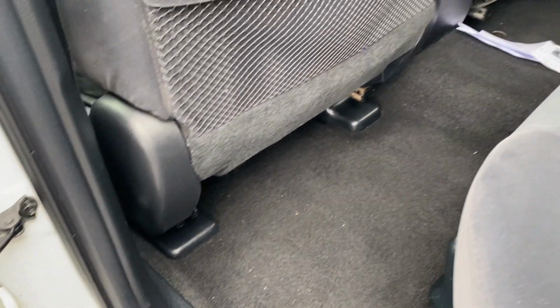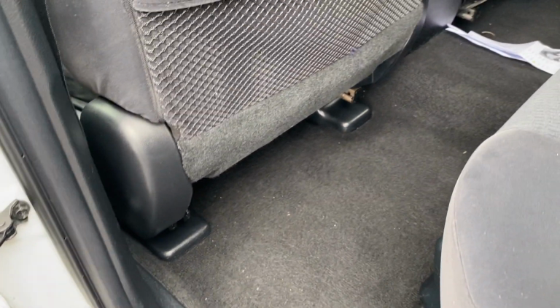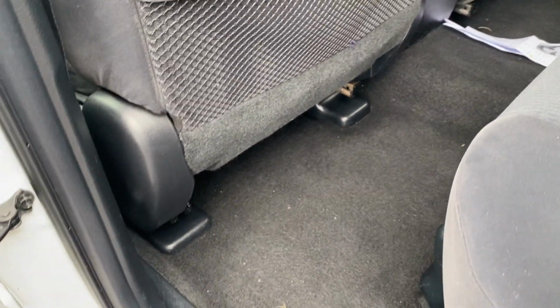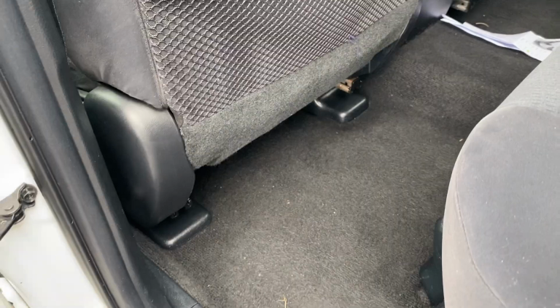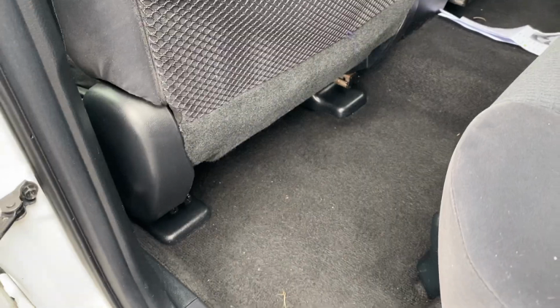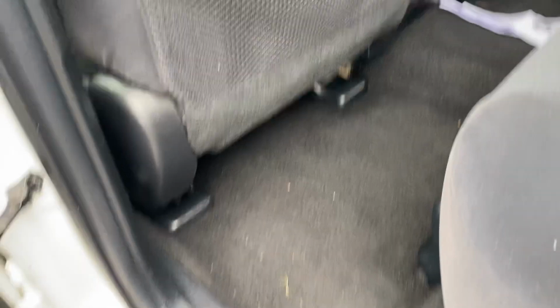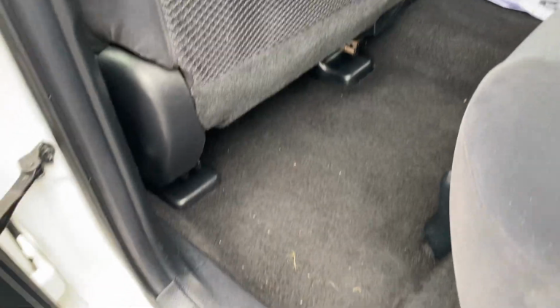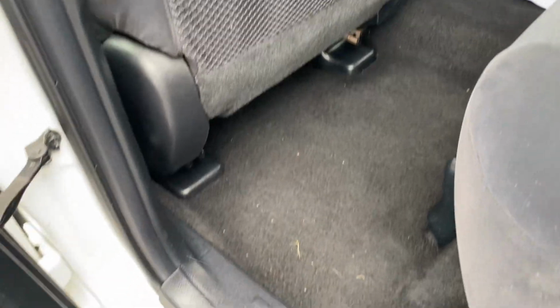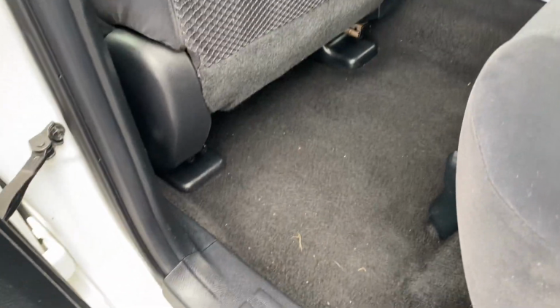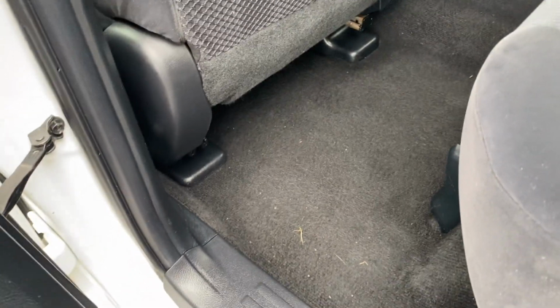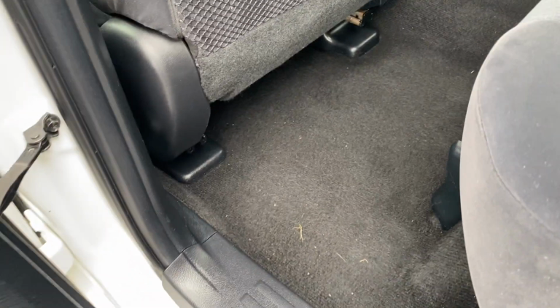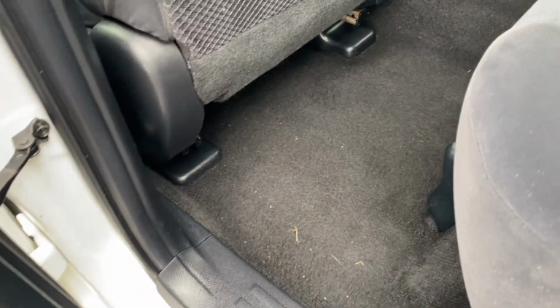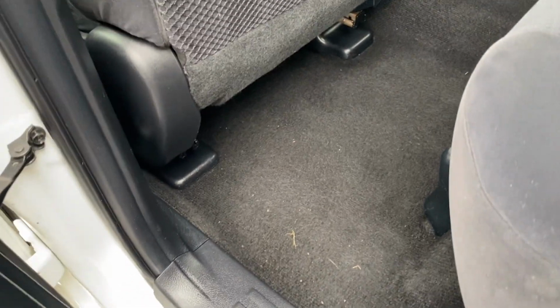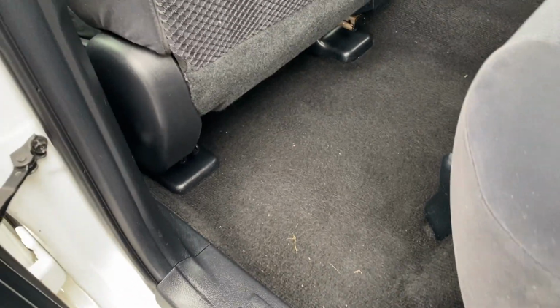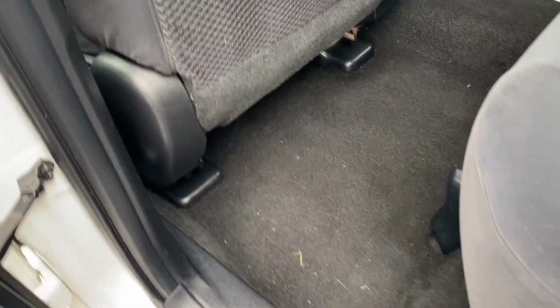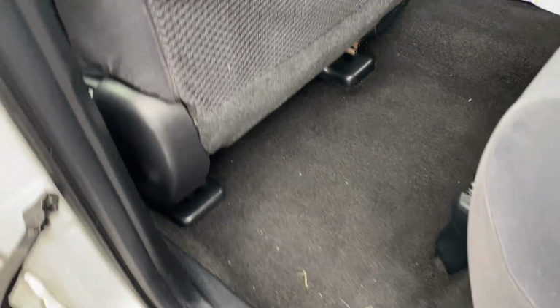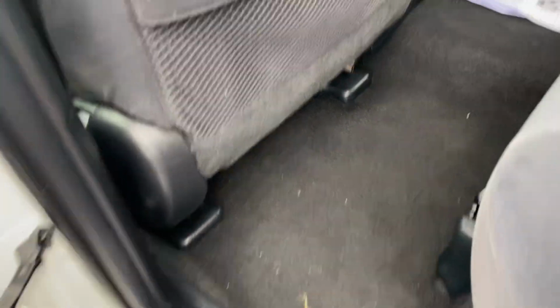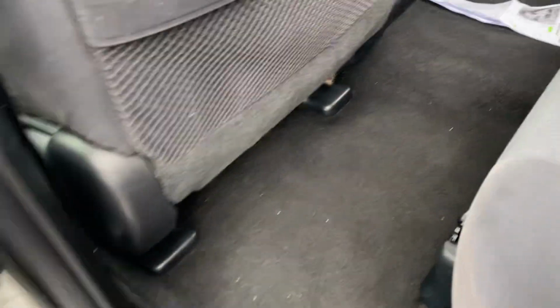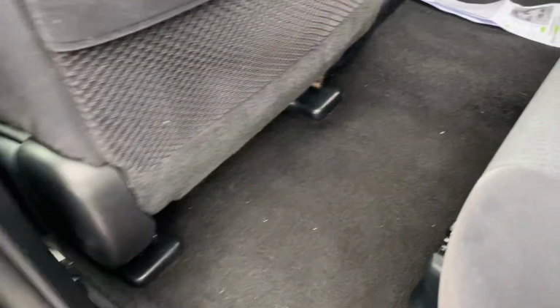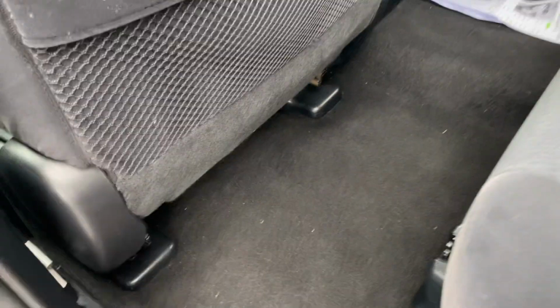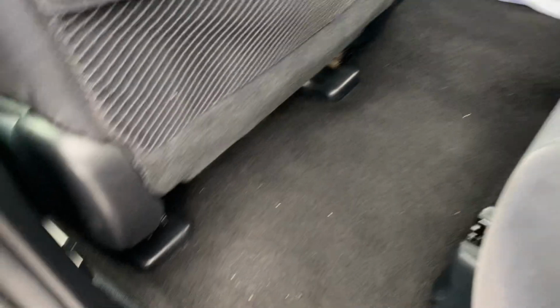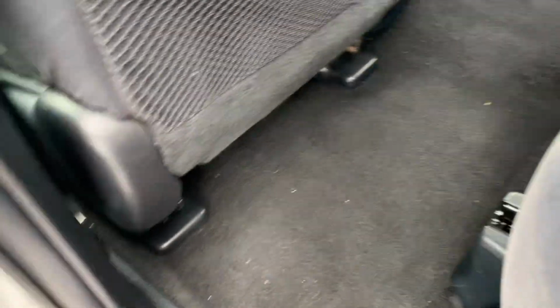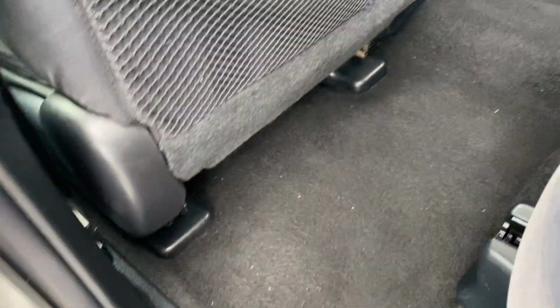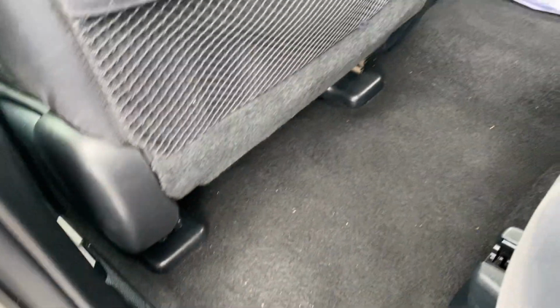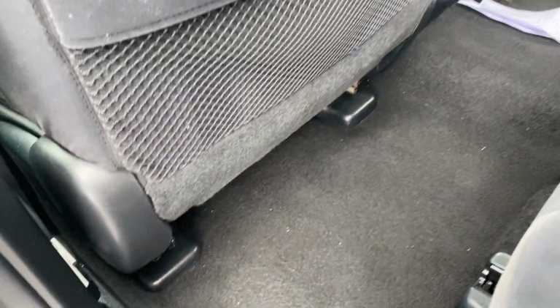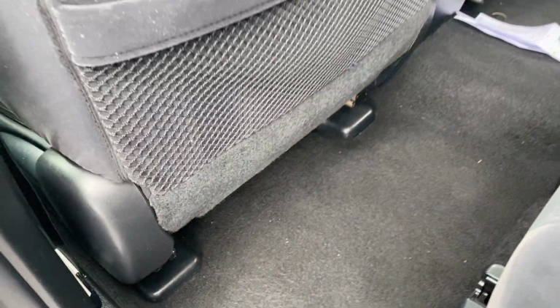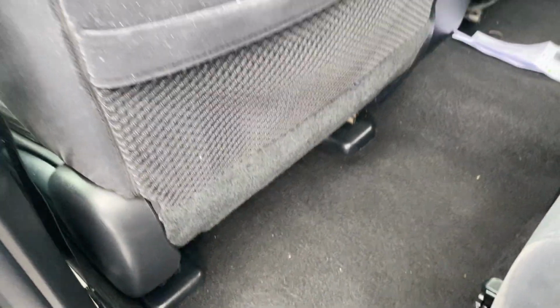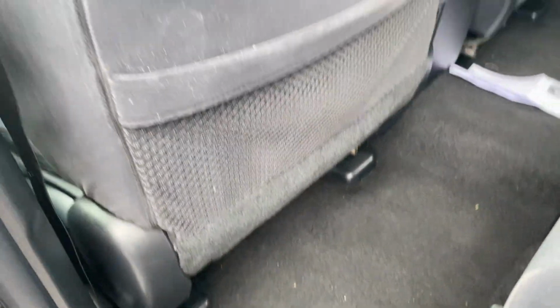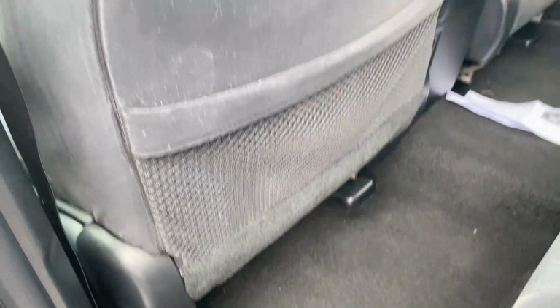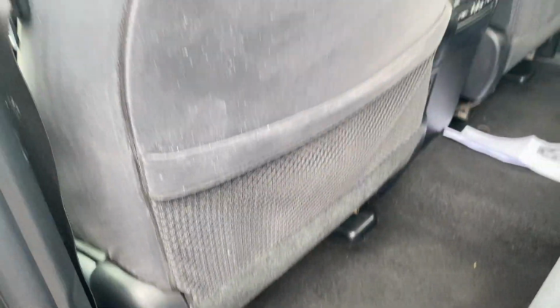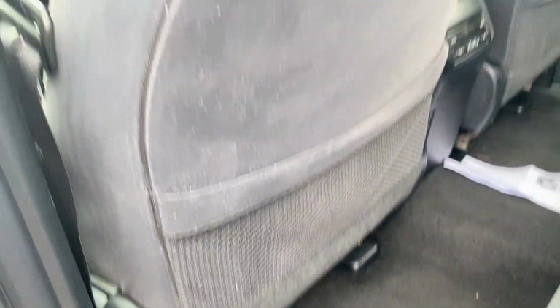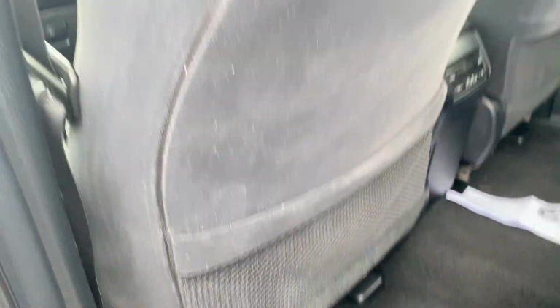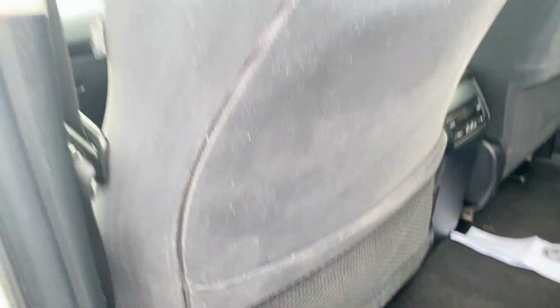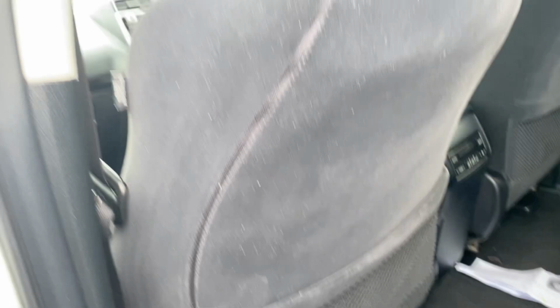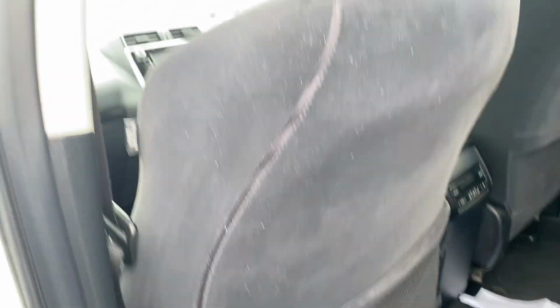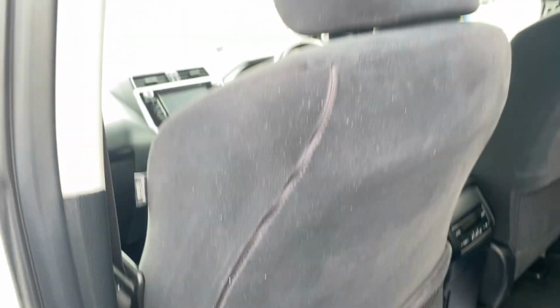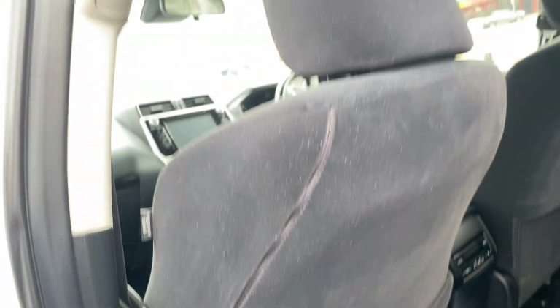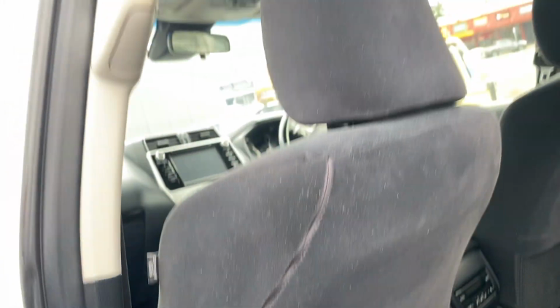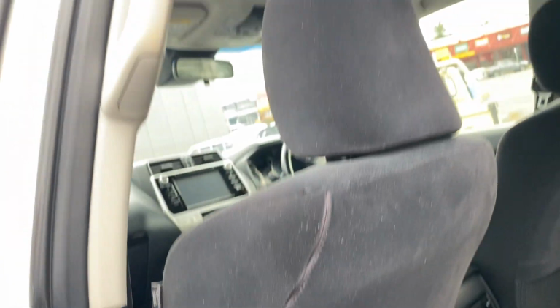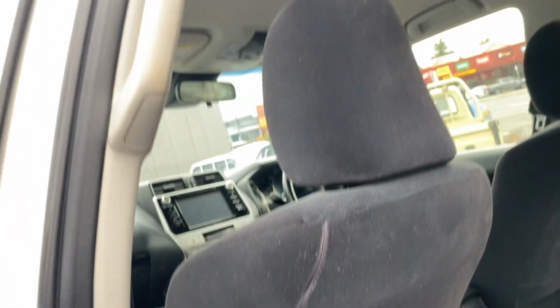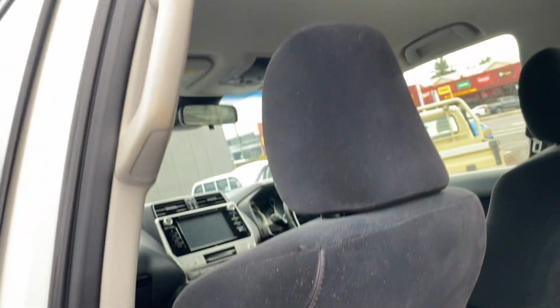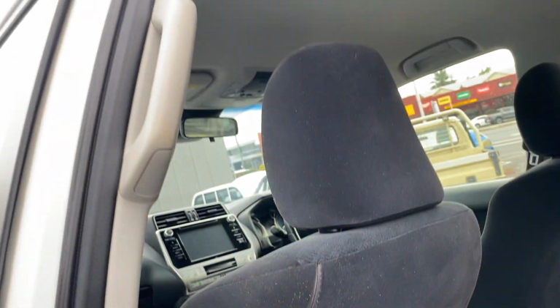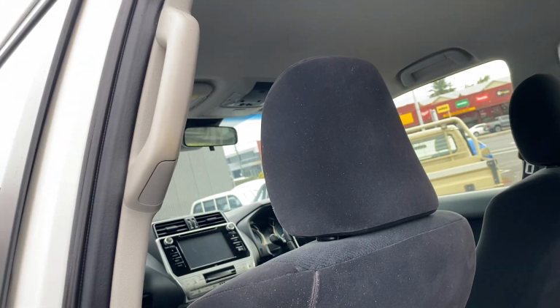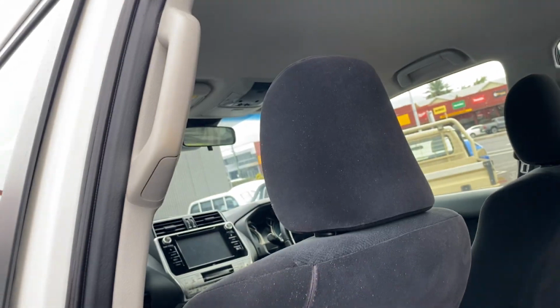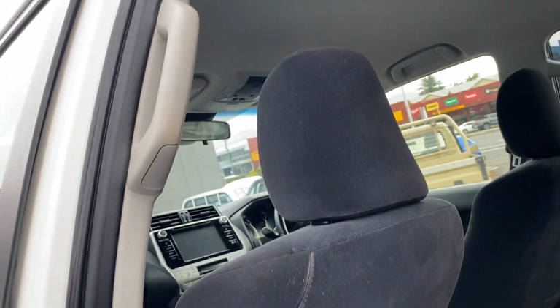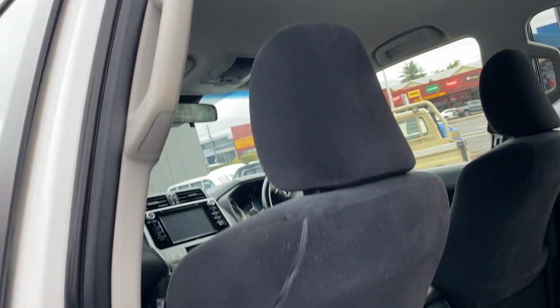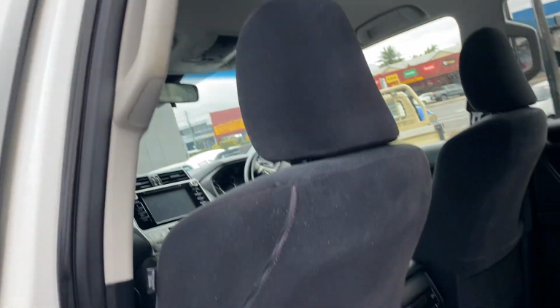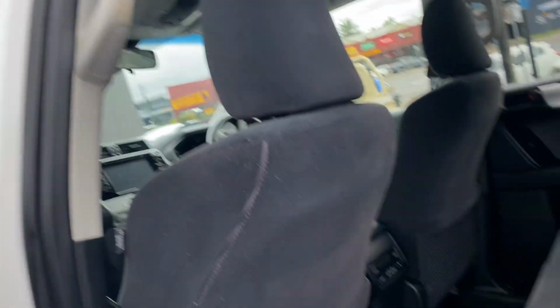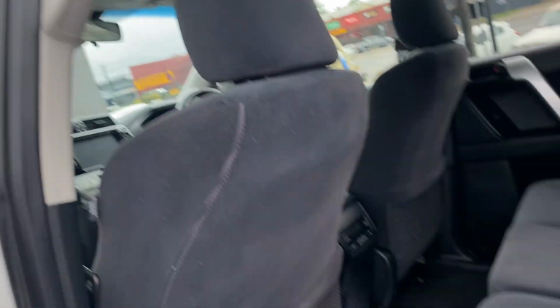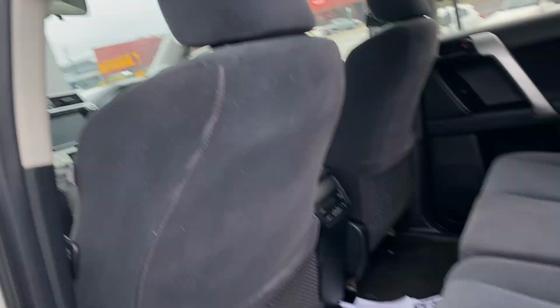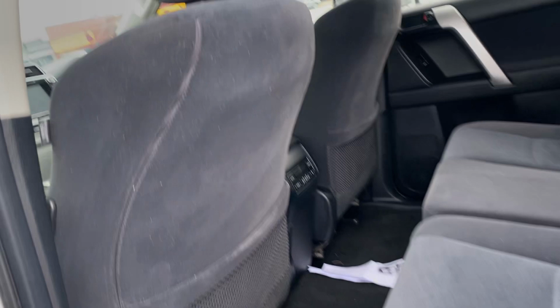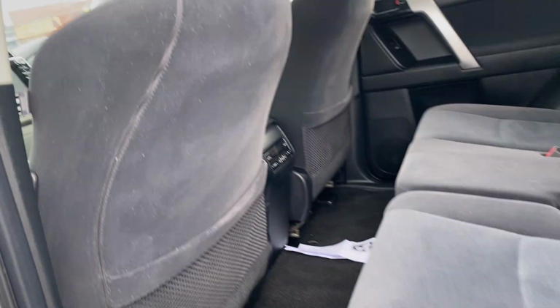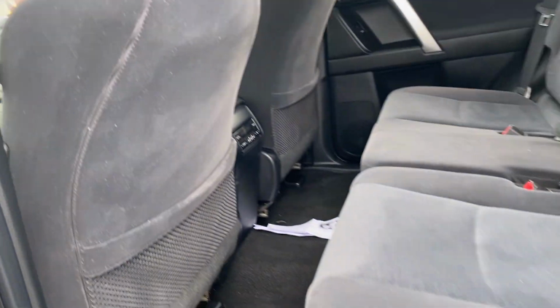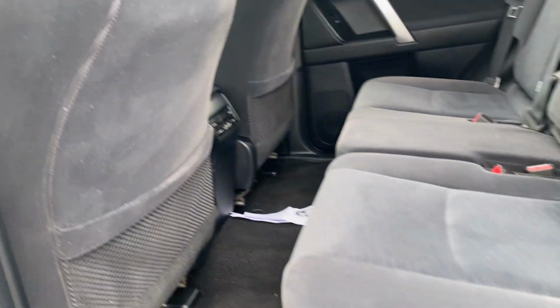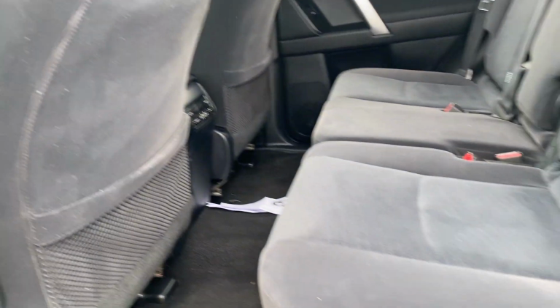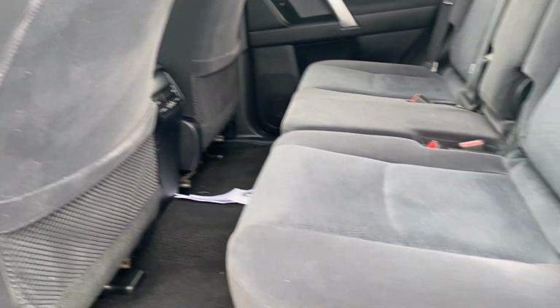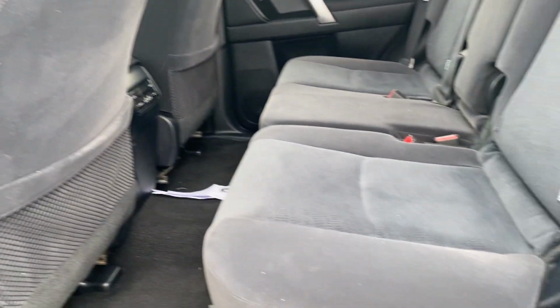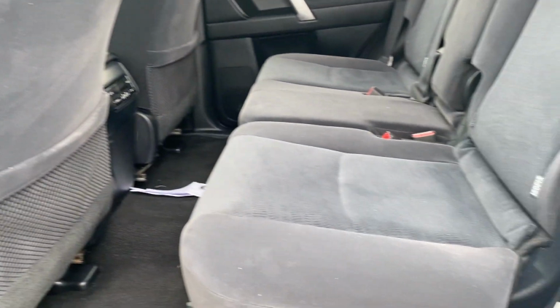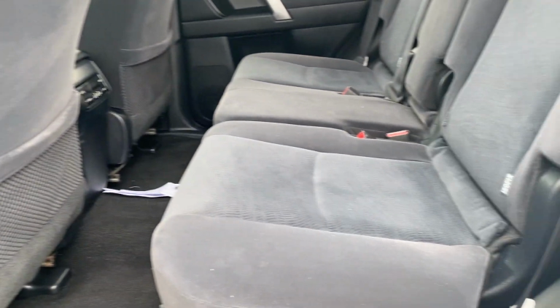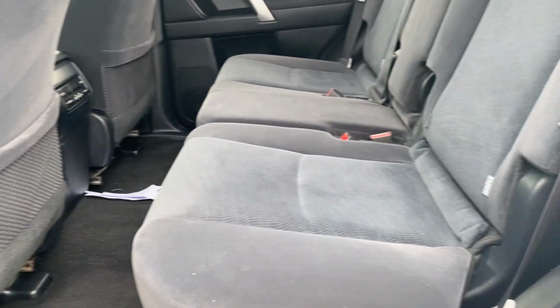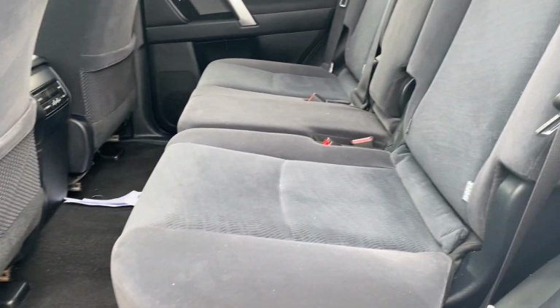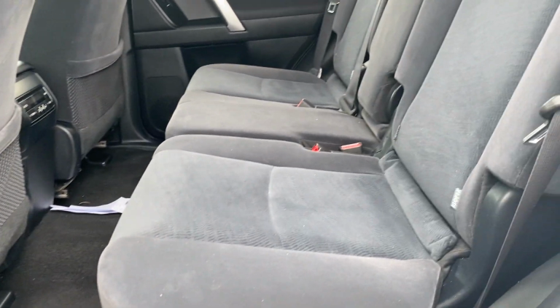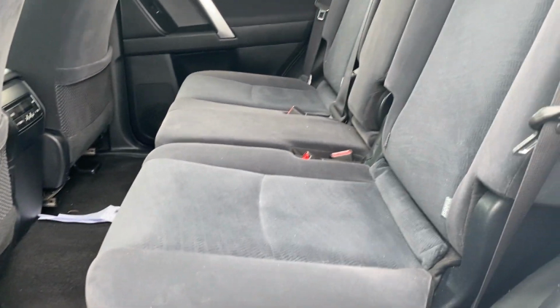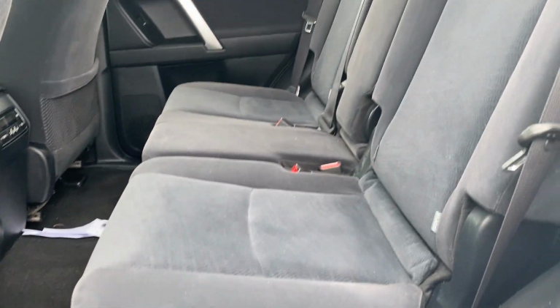There's just a bit of dirt here — probably from people going on test drives. That will get cleaned before we get this to you.